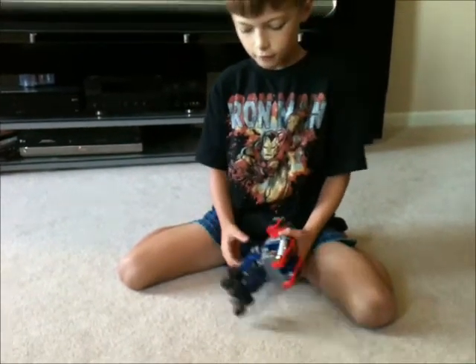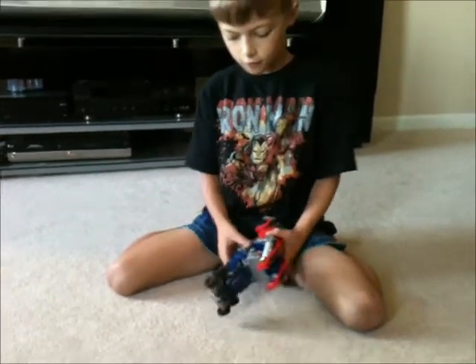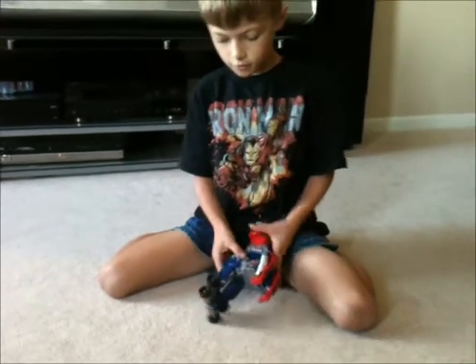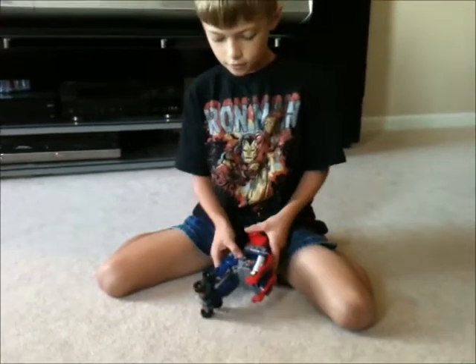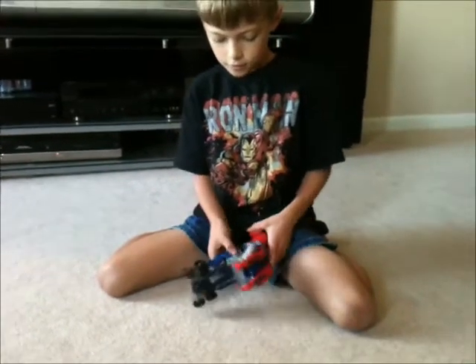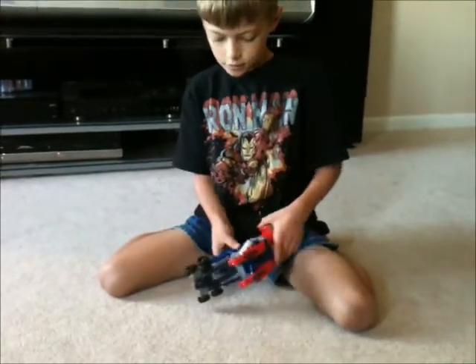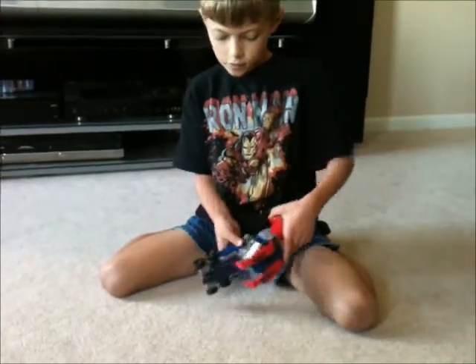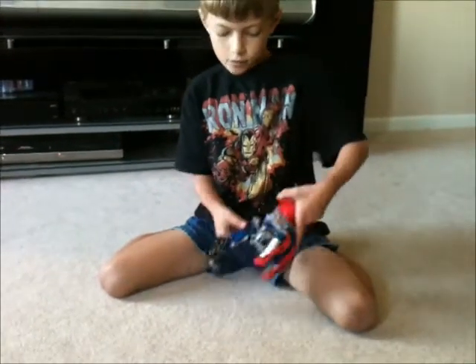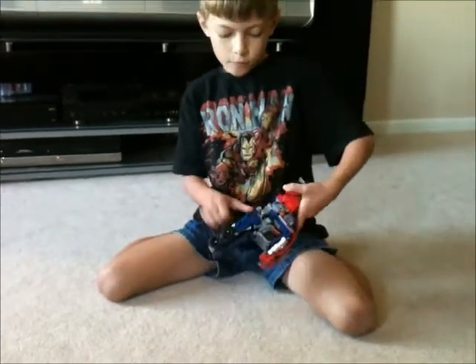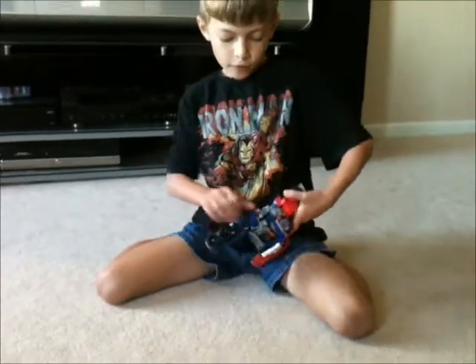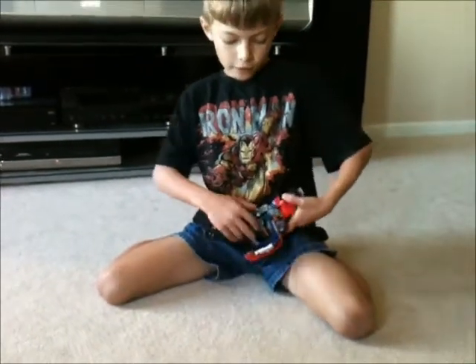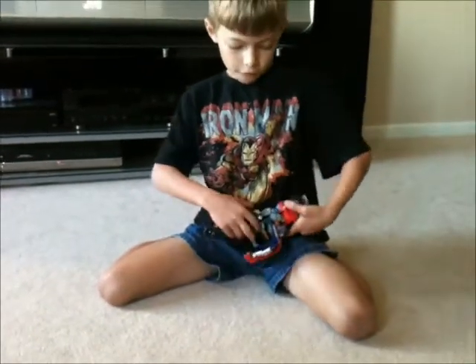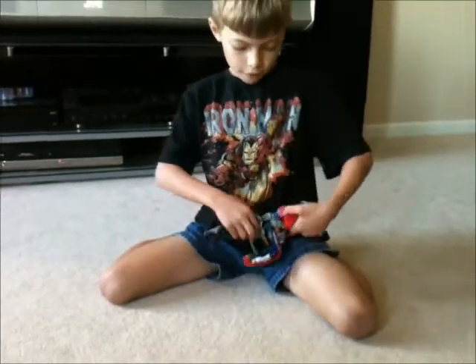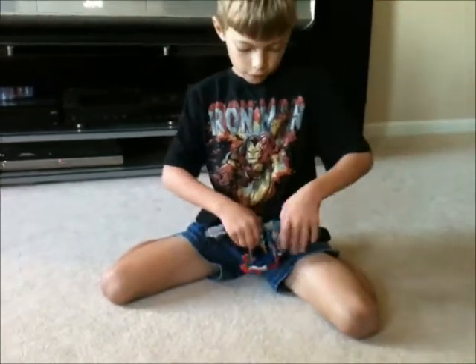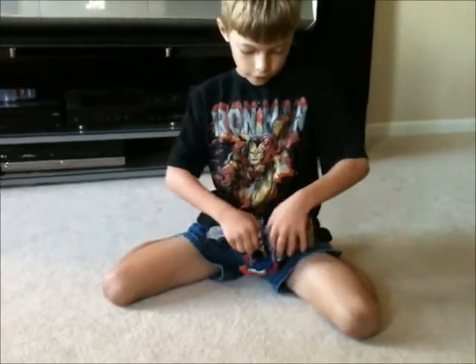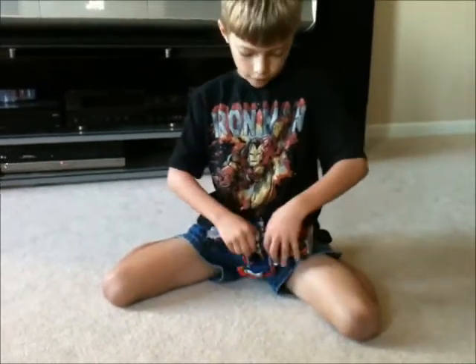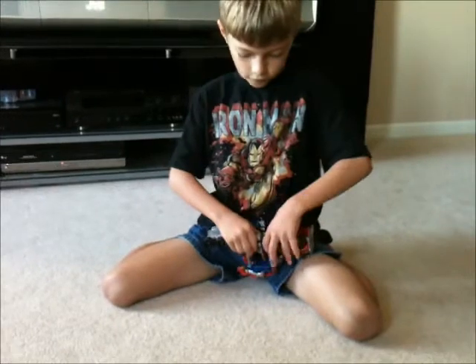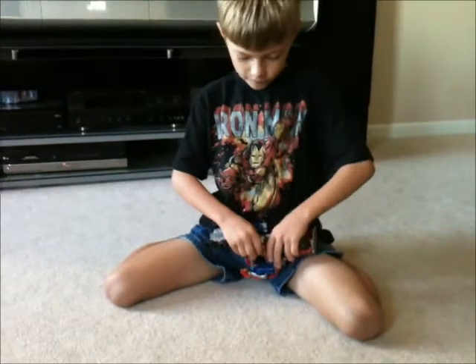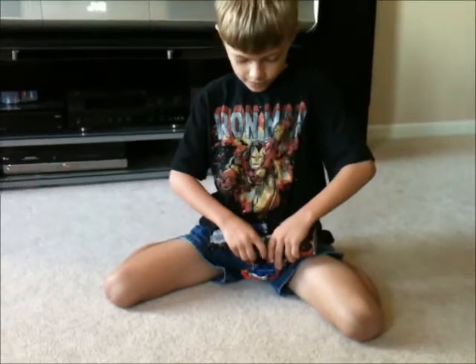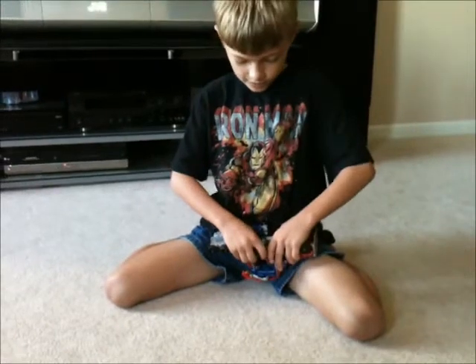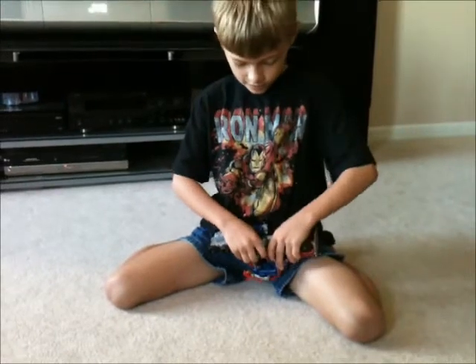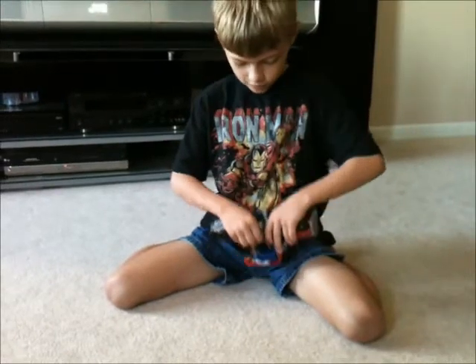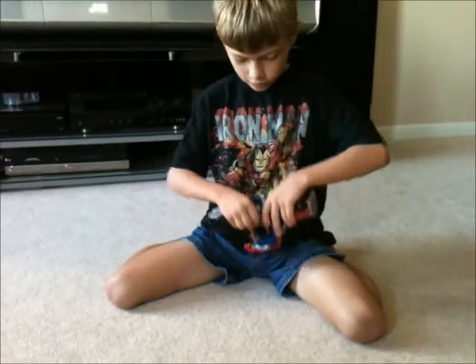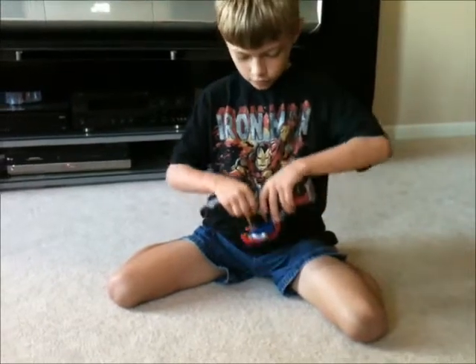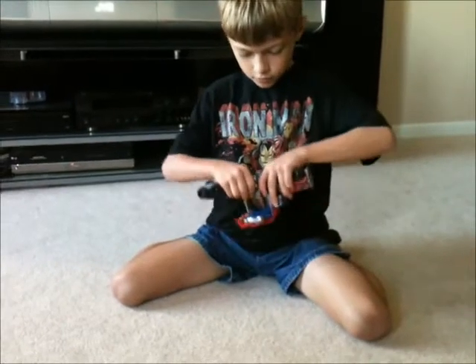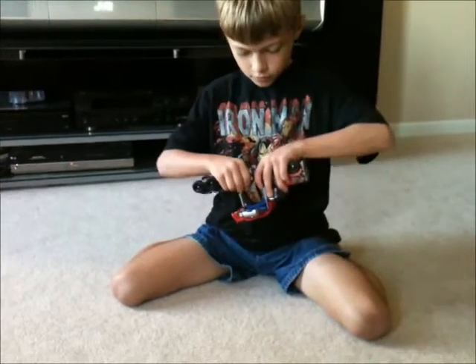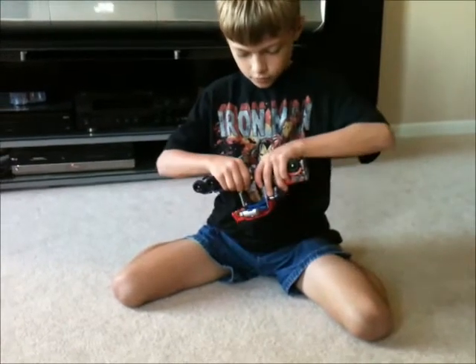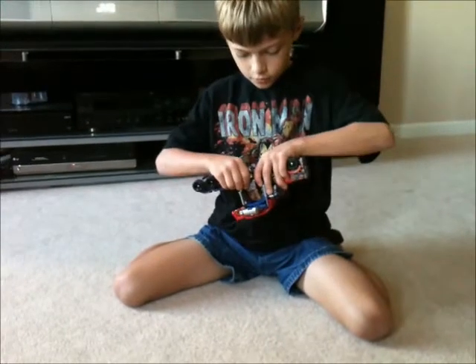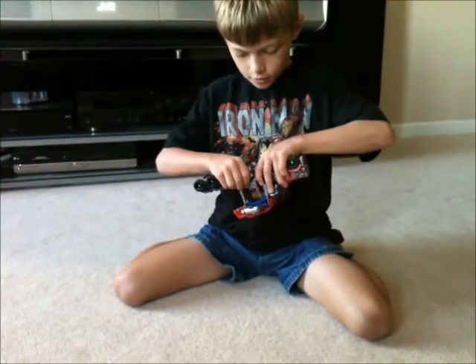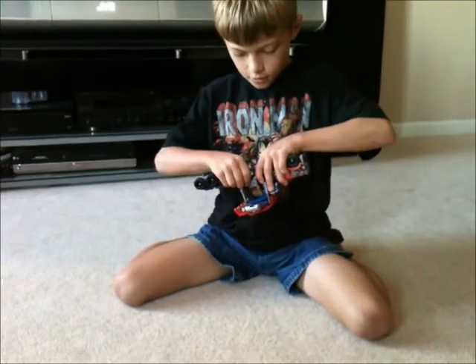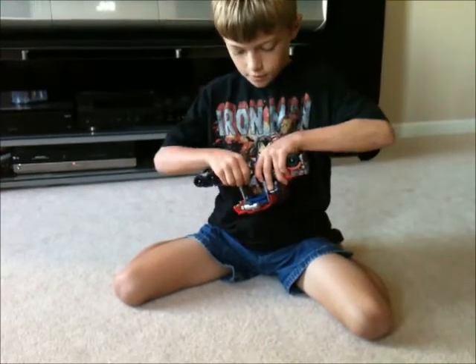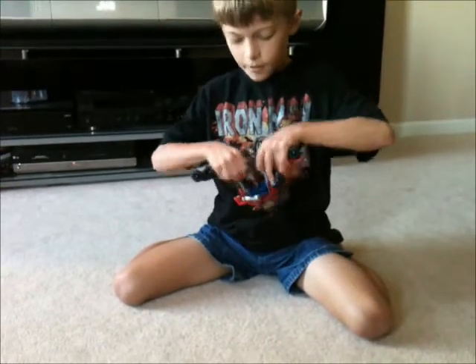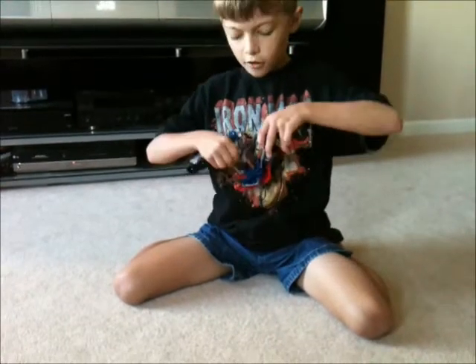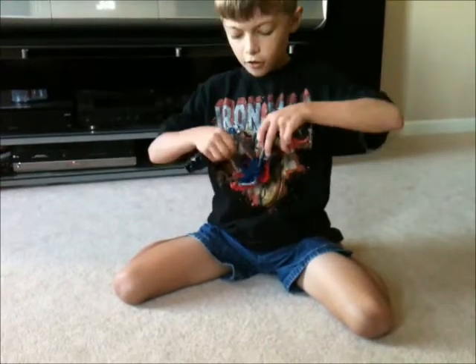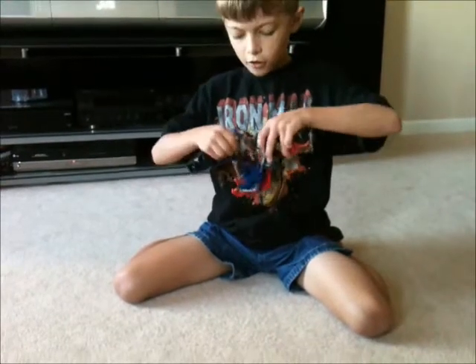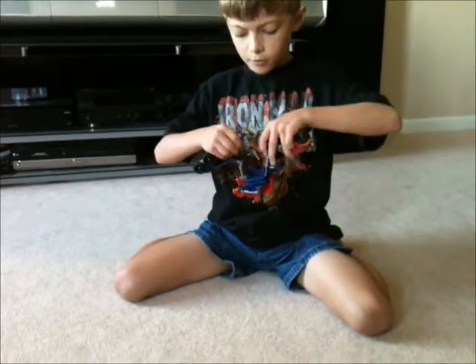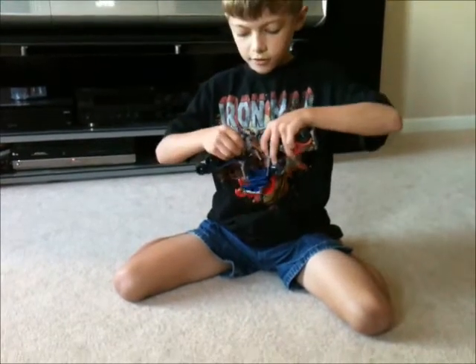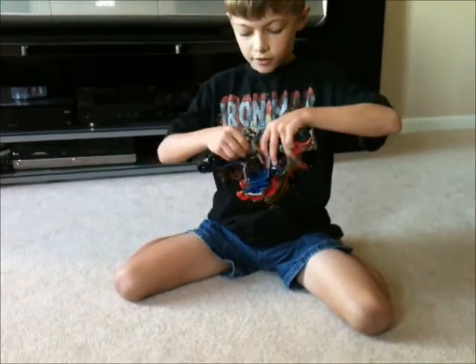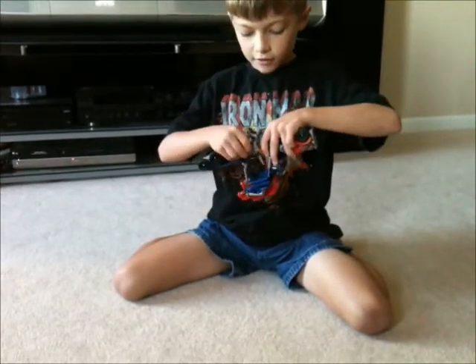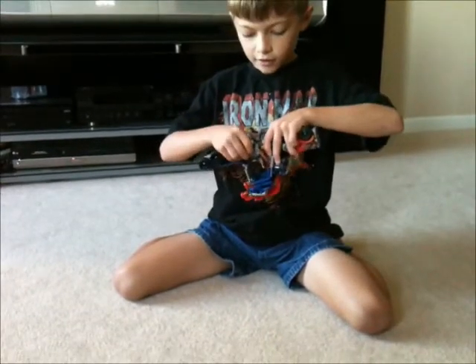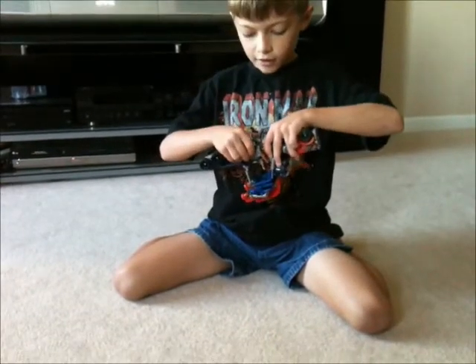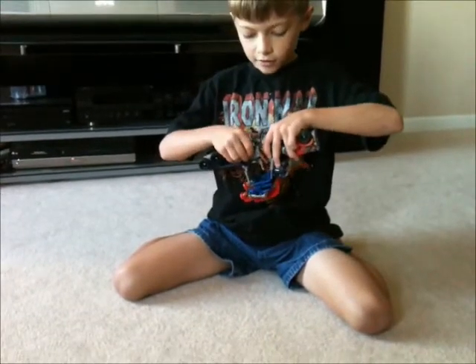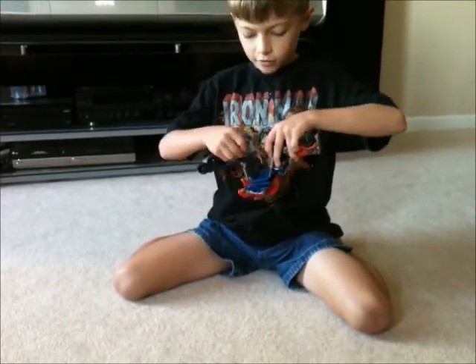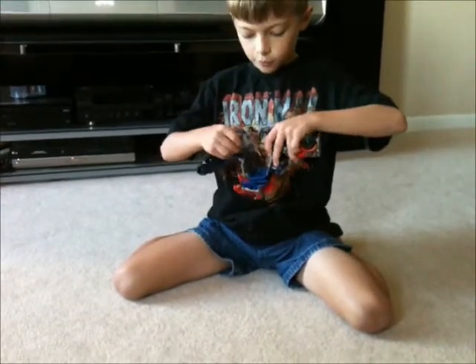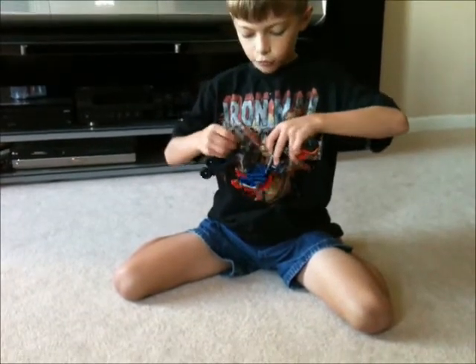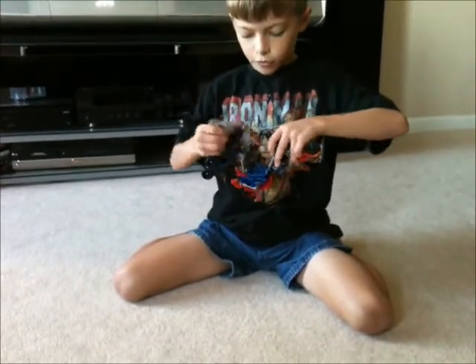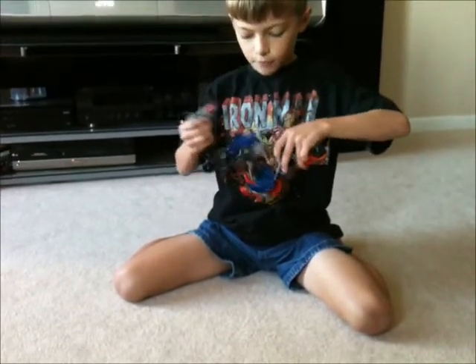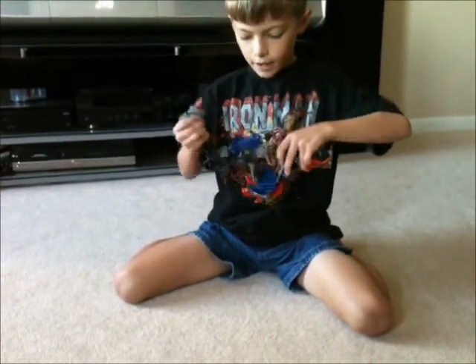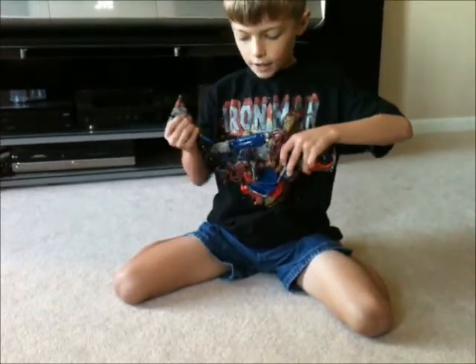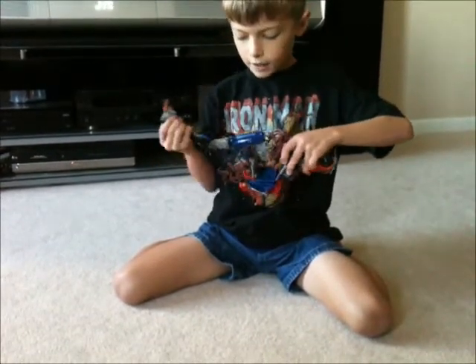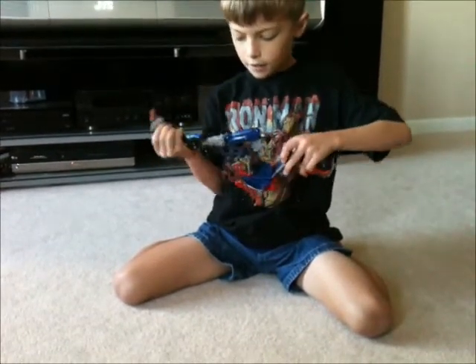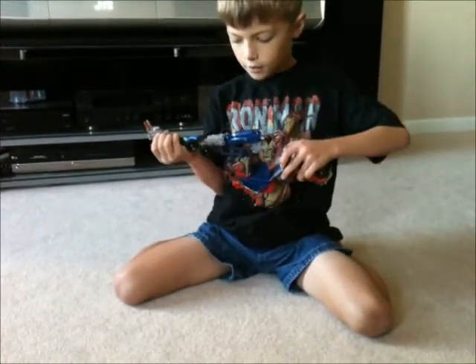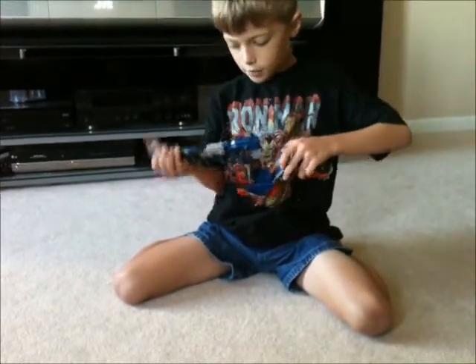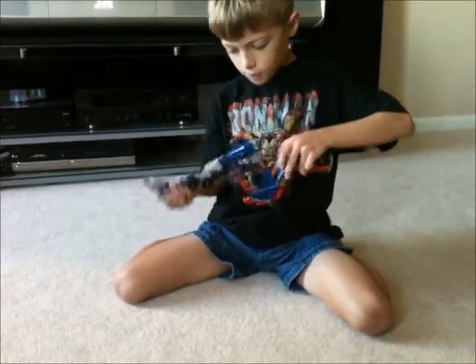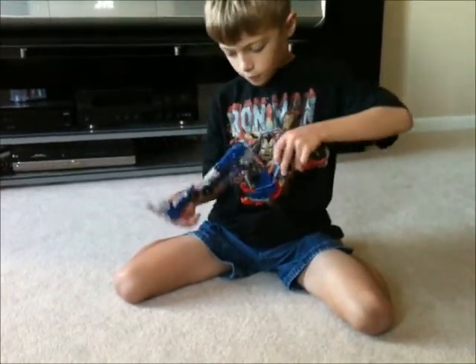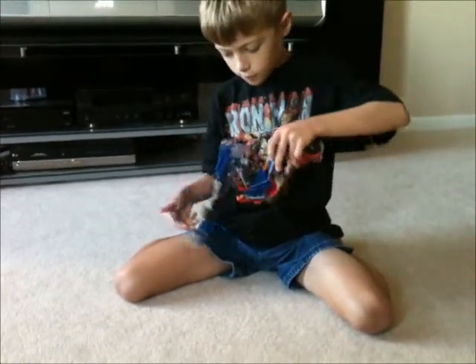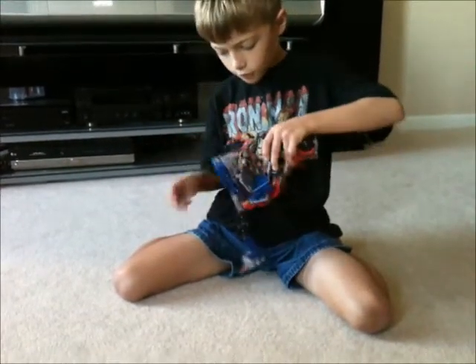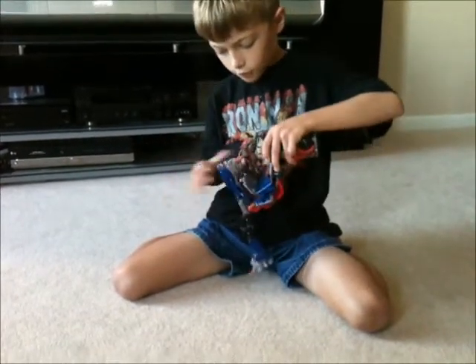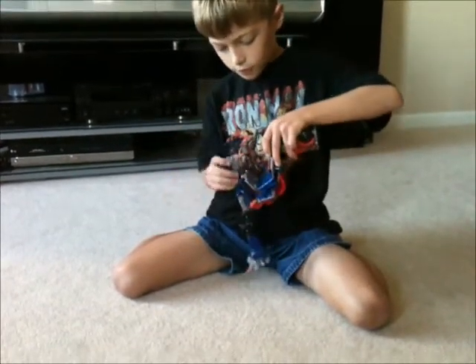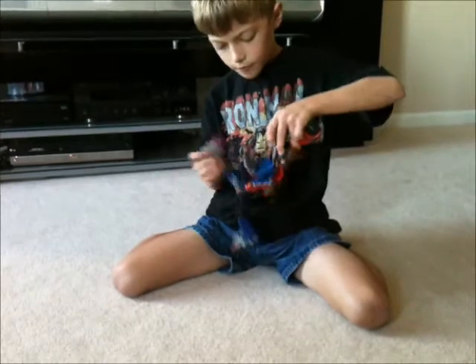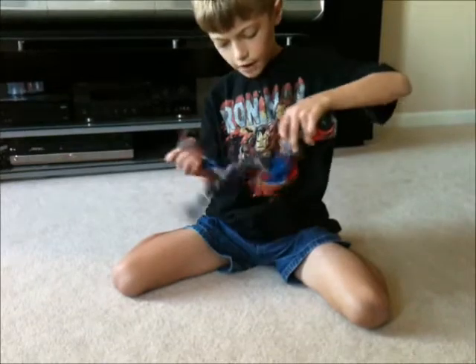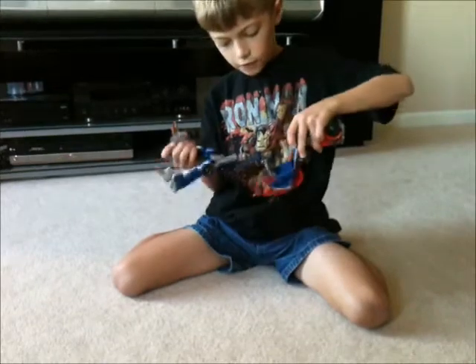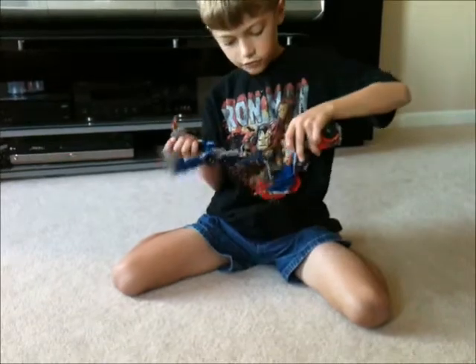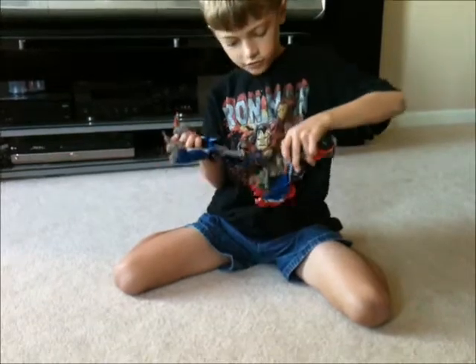Now, pull out the feet from in here. It may look hard, but it's definitely not. Just pull them back. Pull them out.